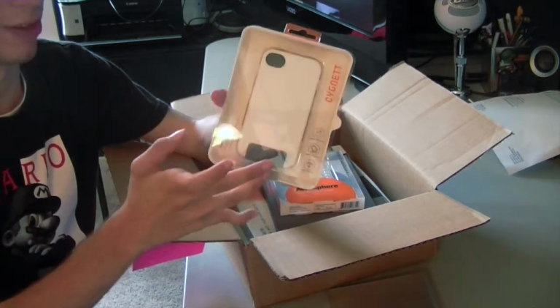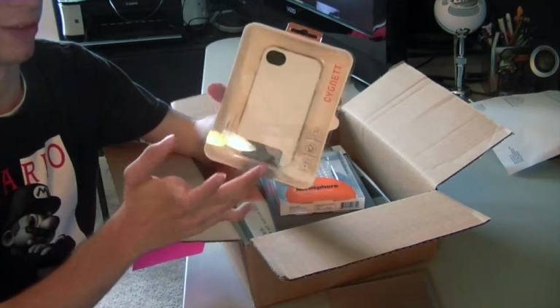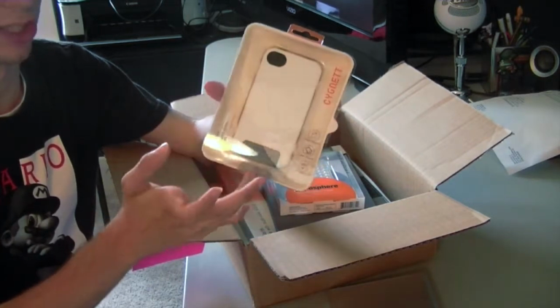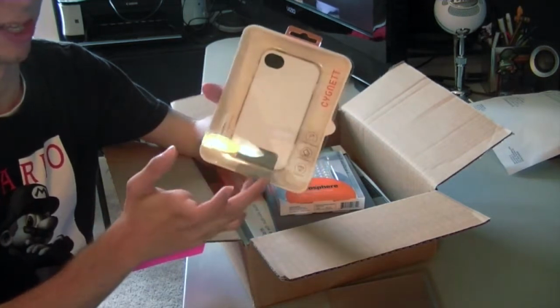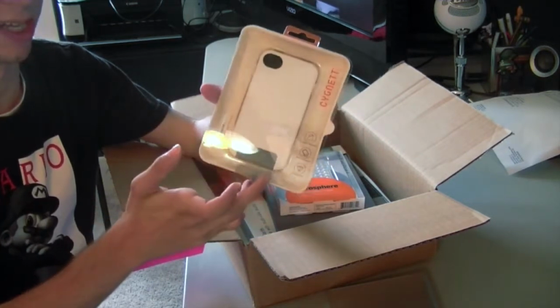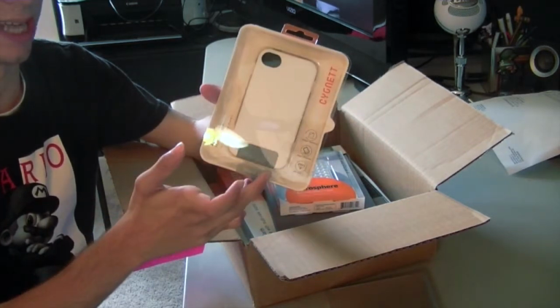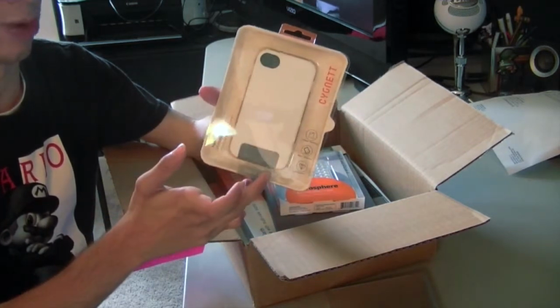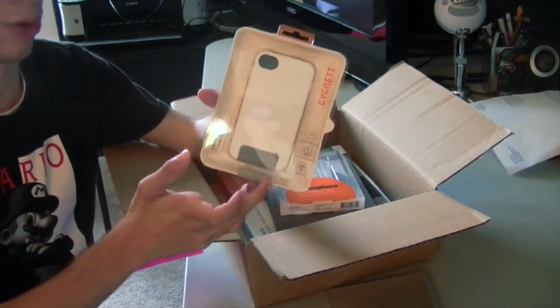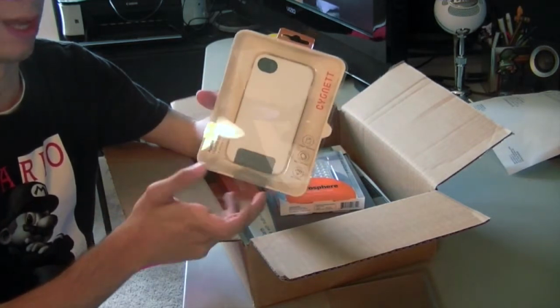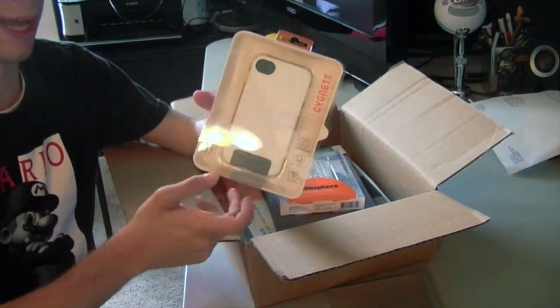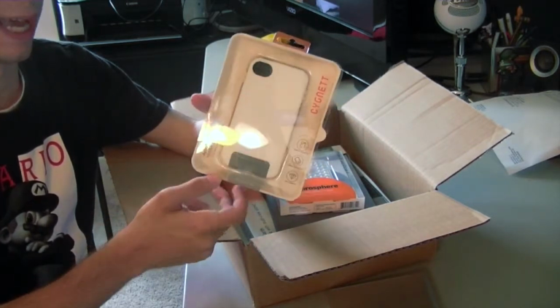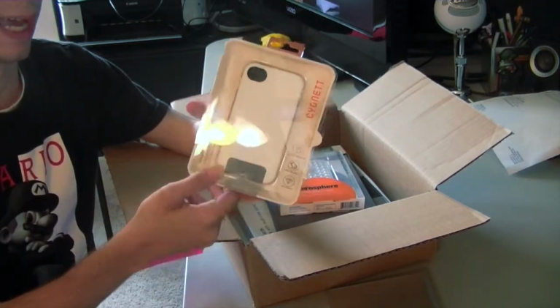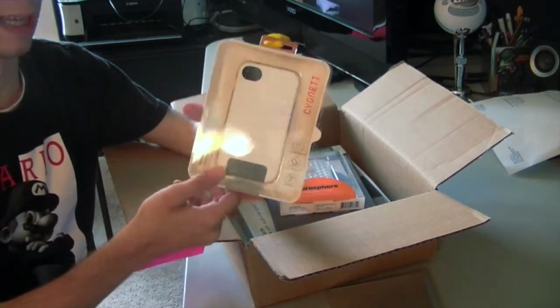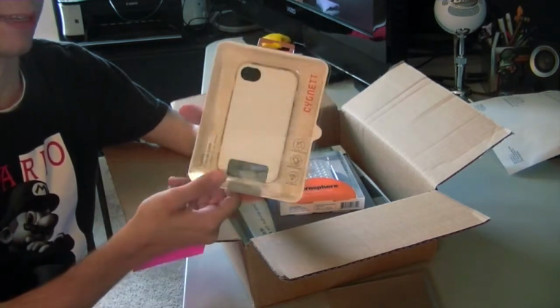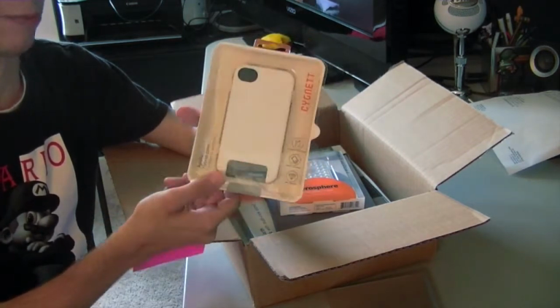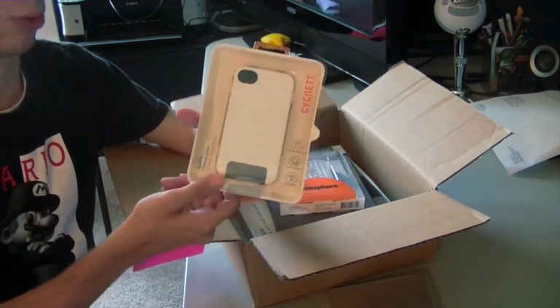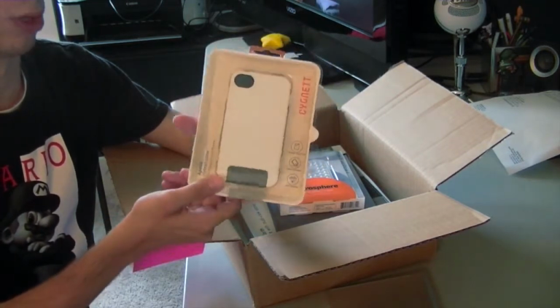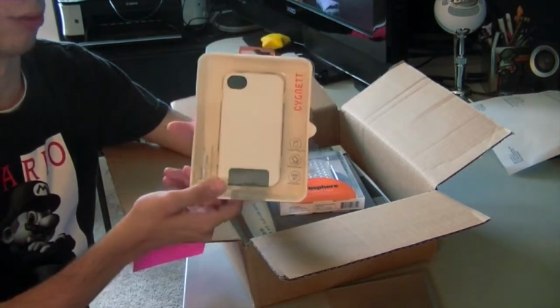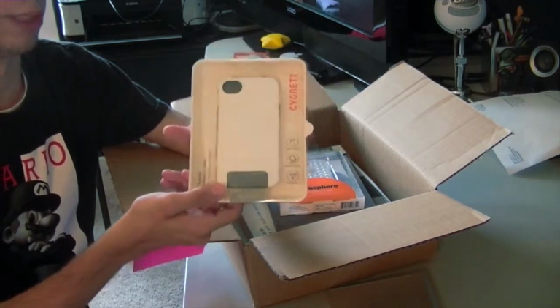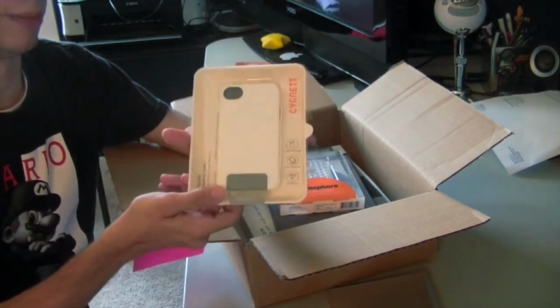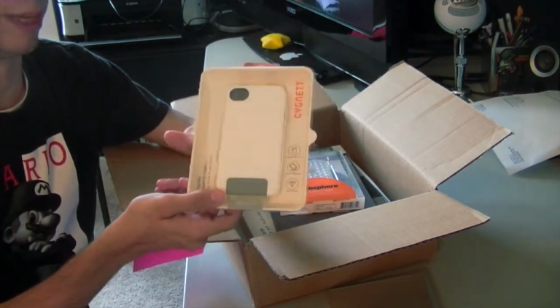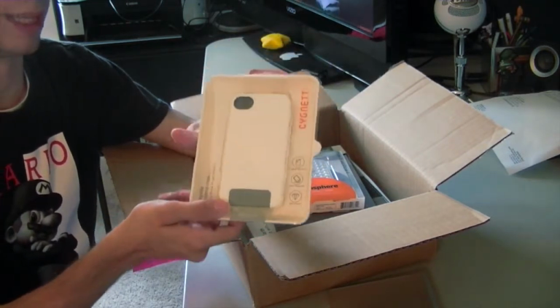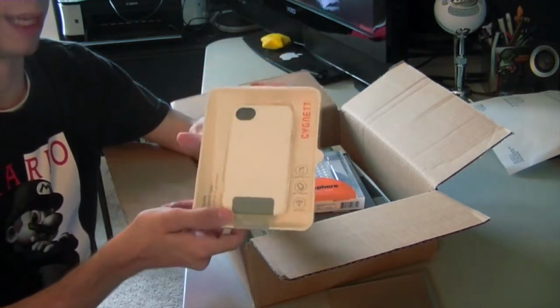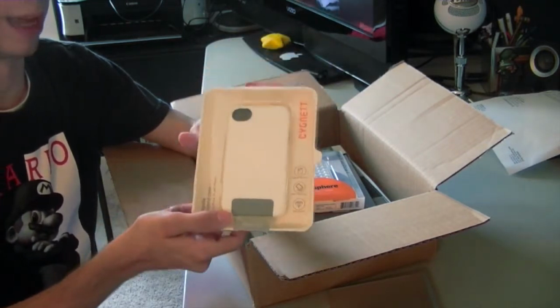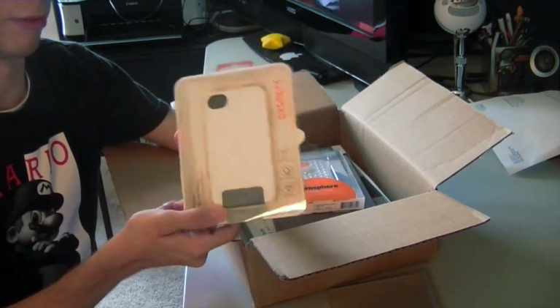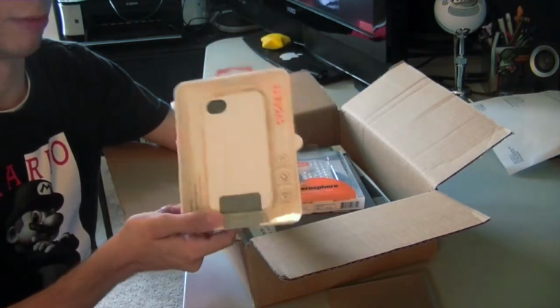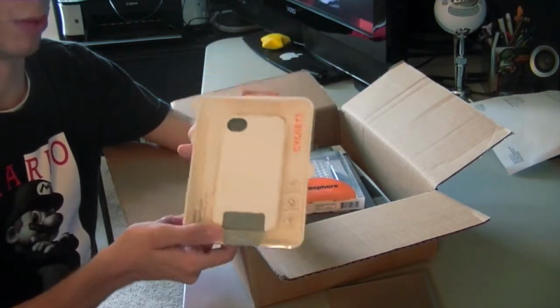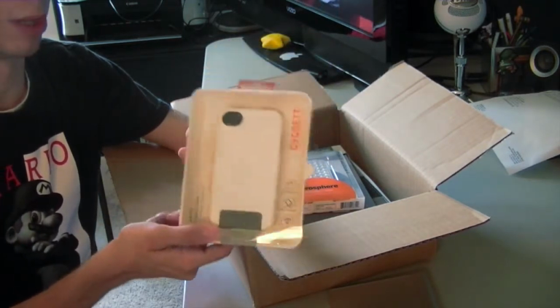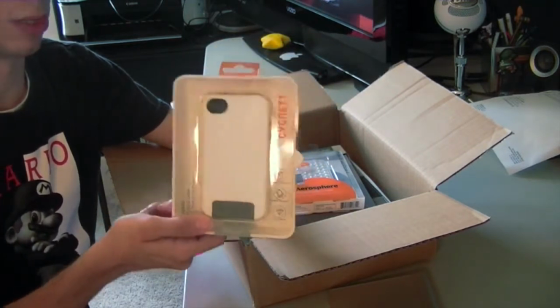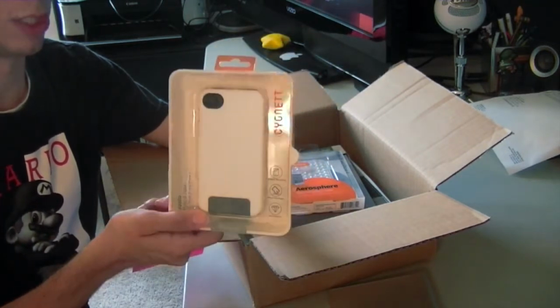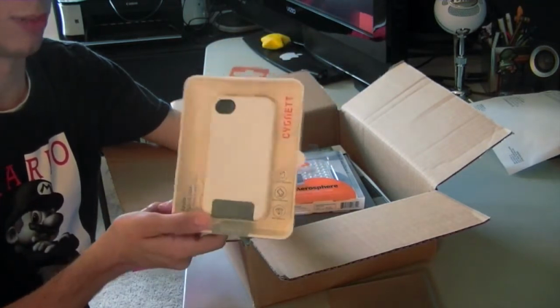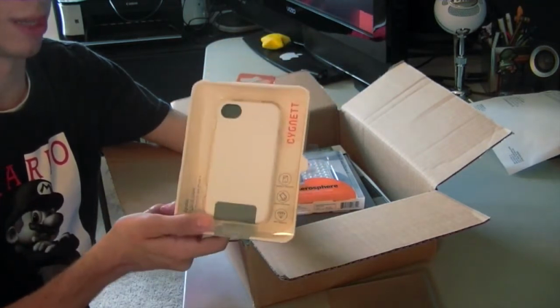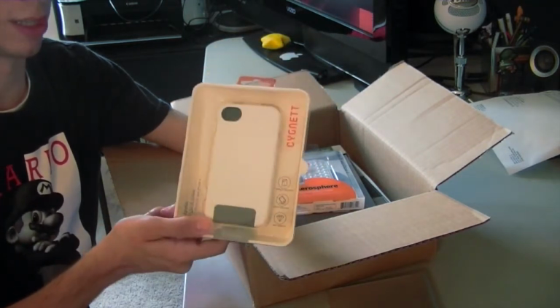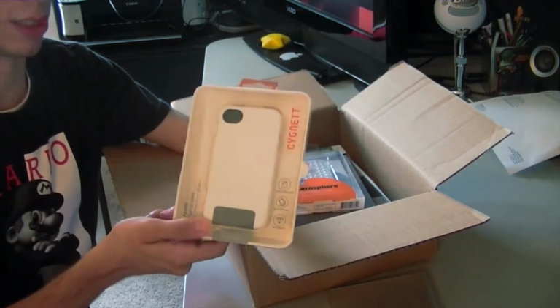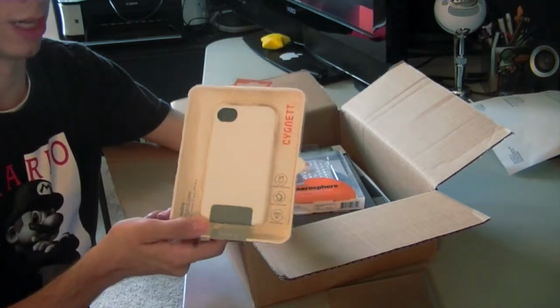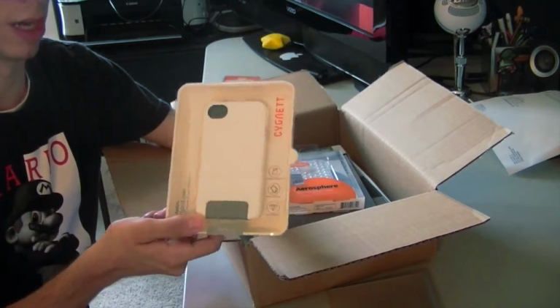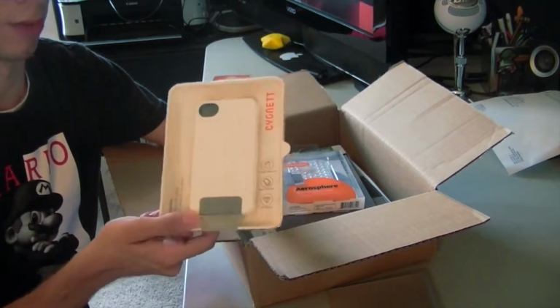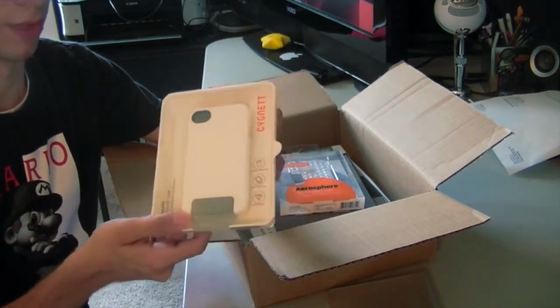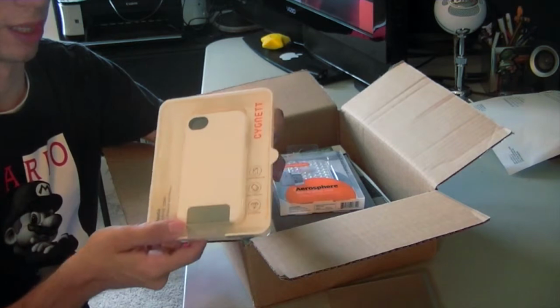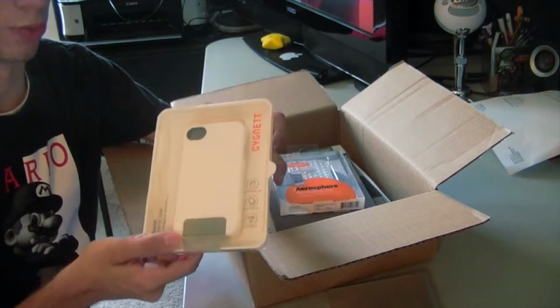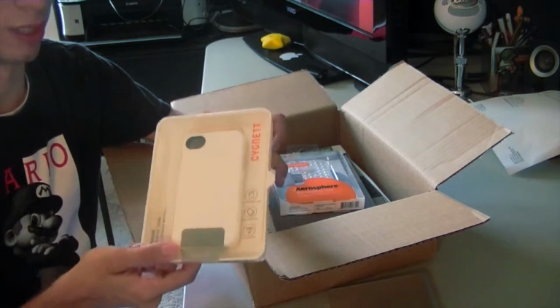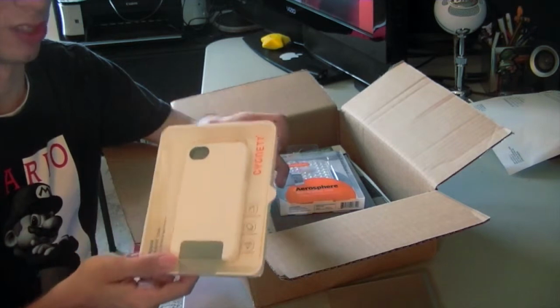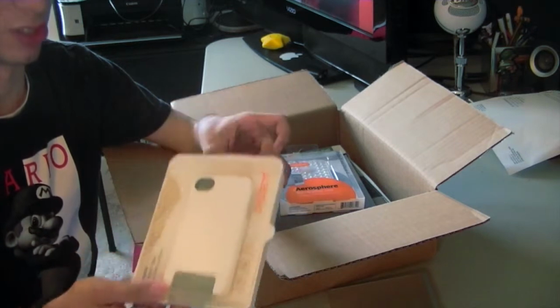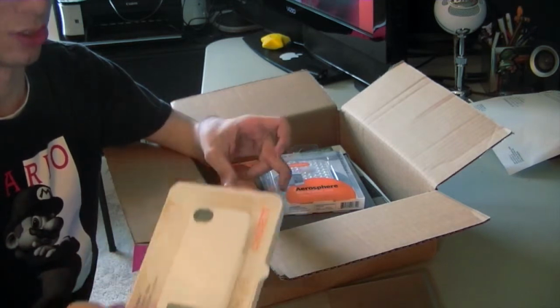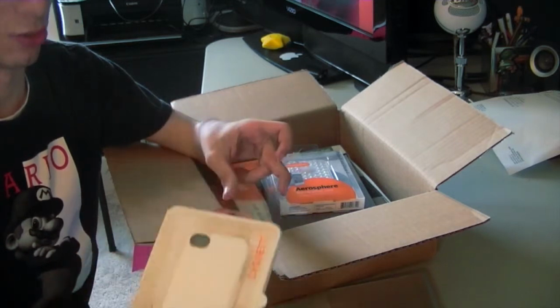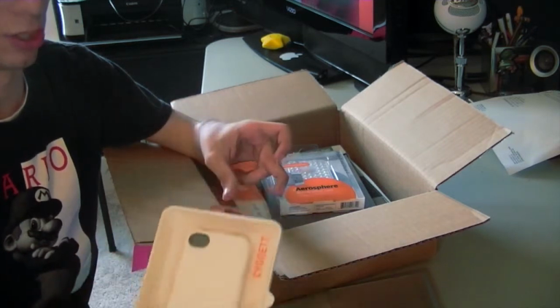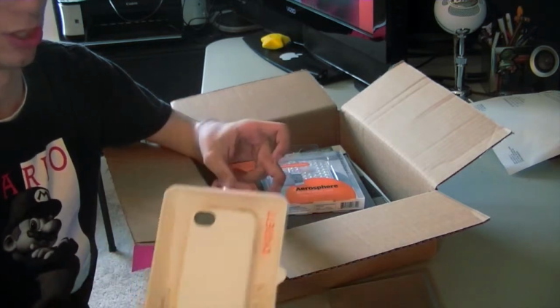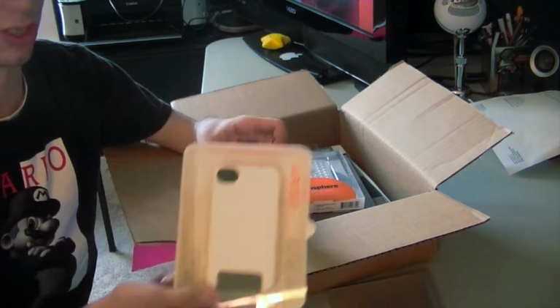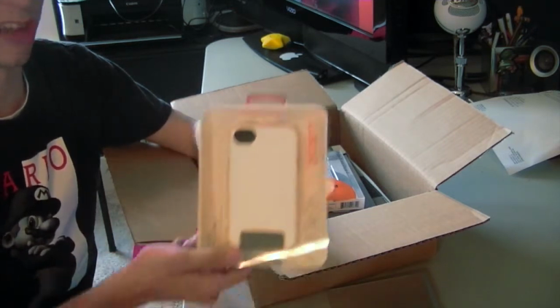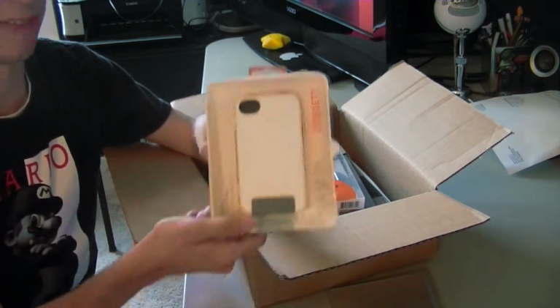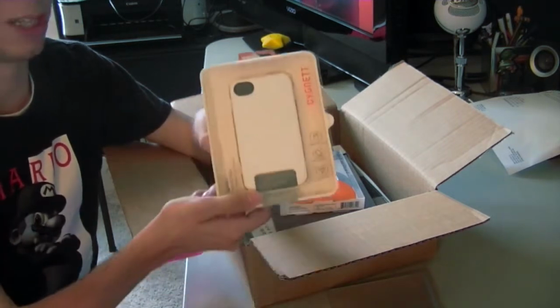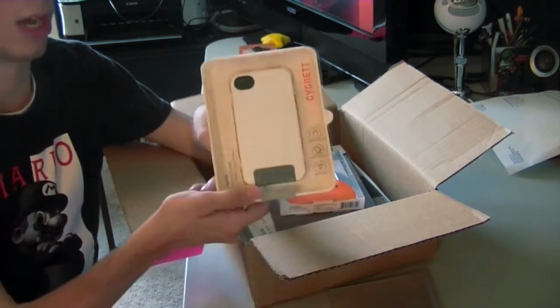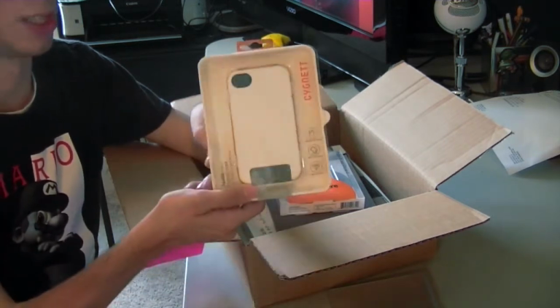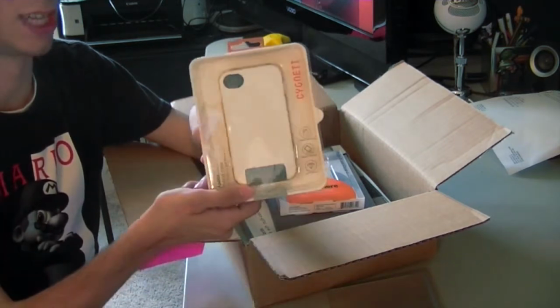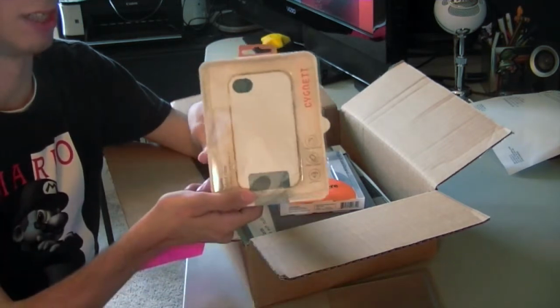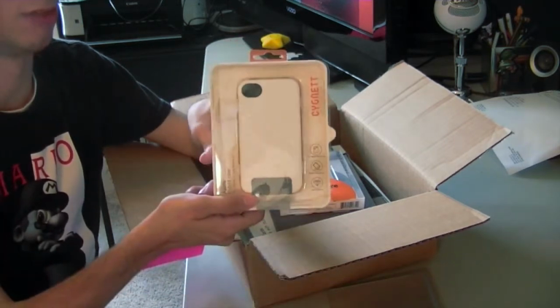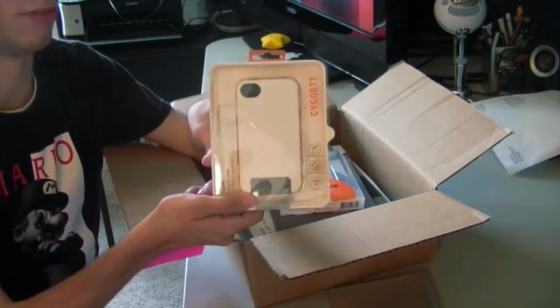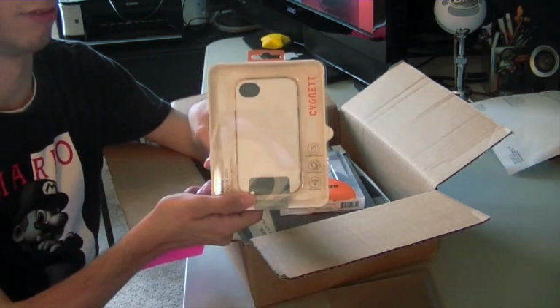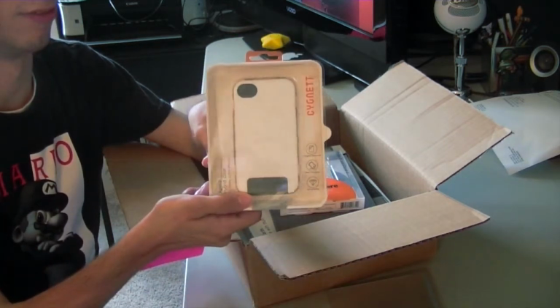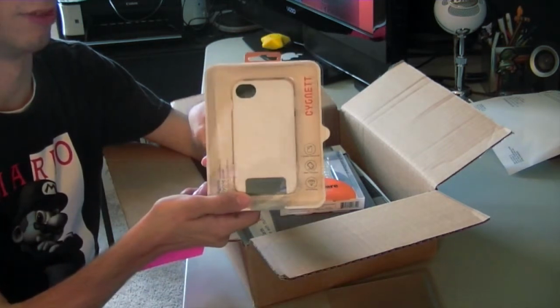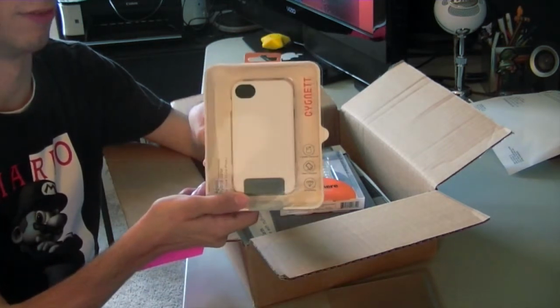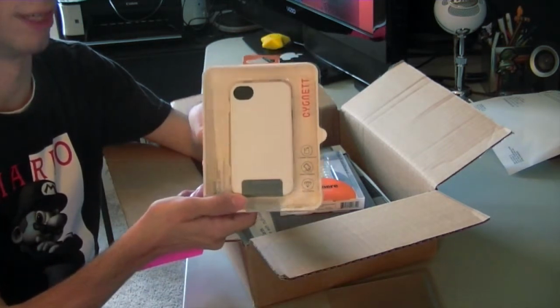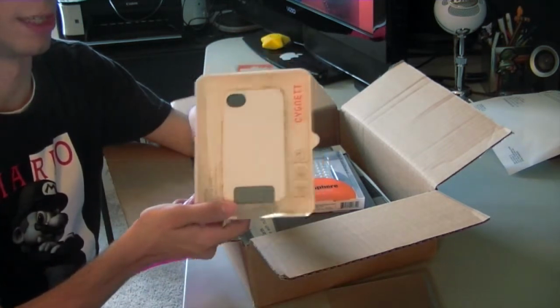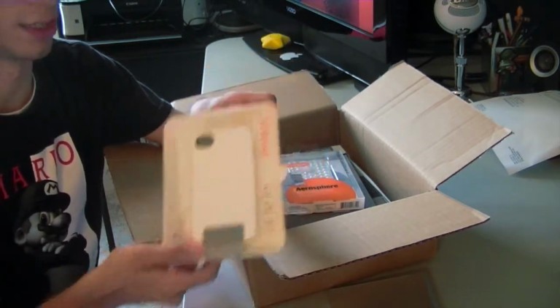I can't wait to try it out. I will be making a review on all these products within a week or two, so definitely stay tuned for the review of this.